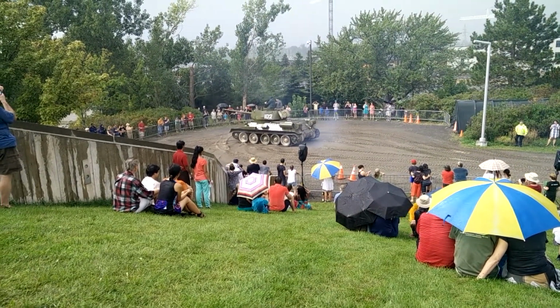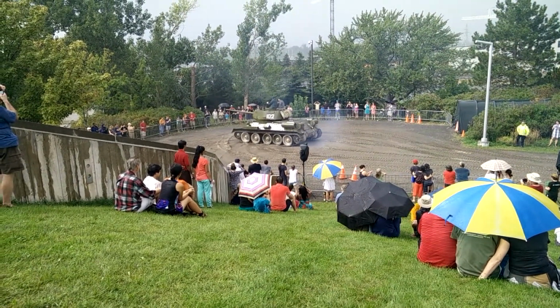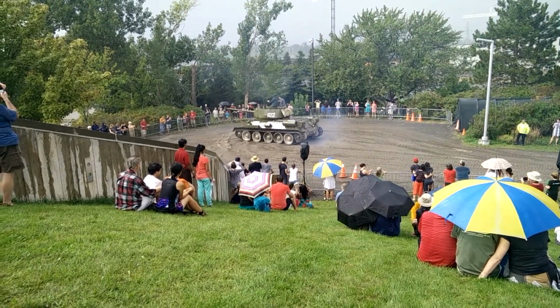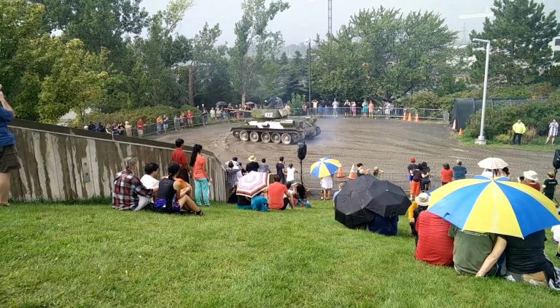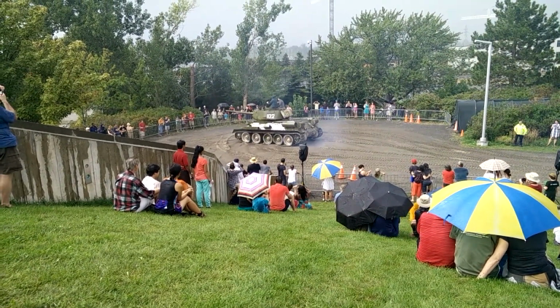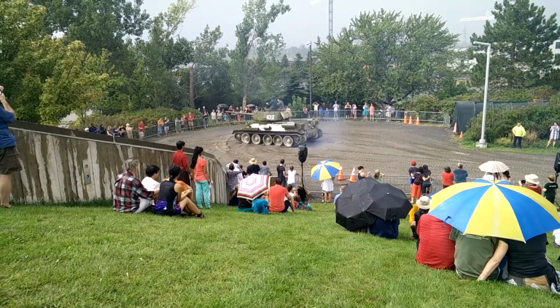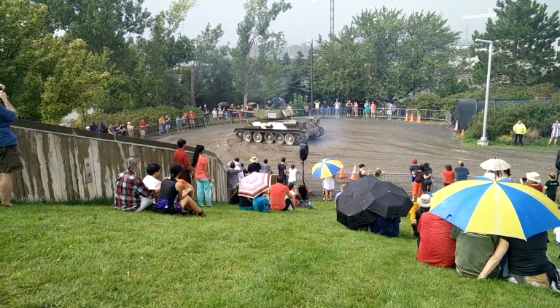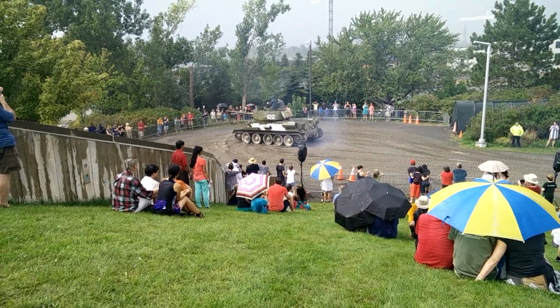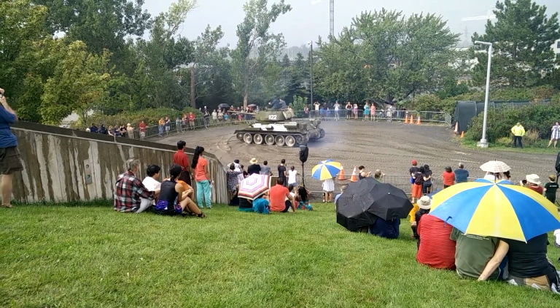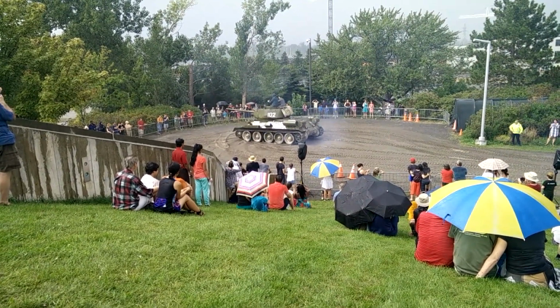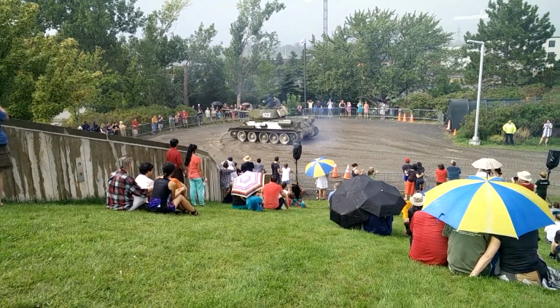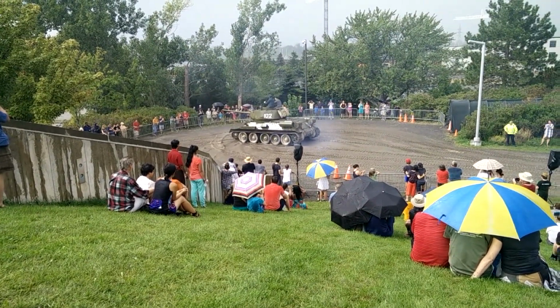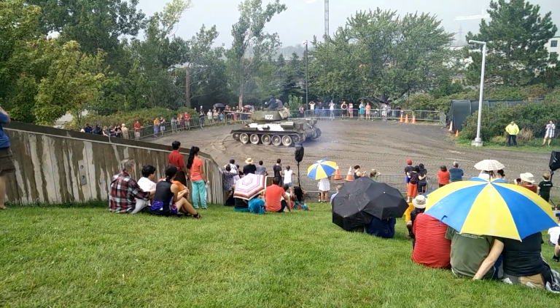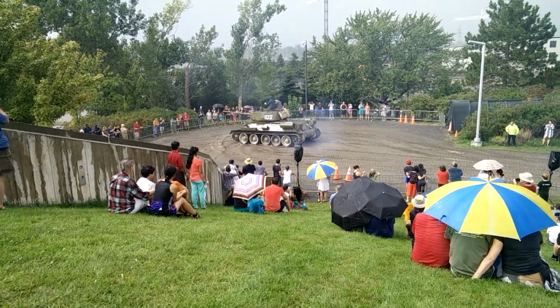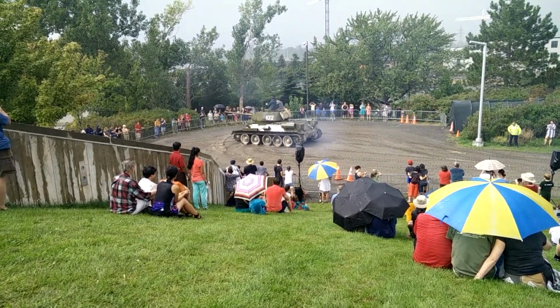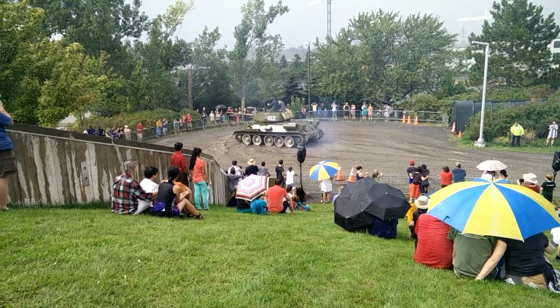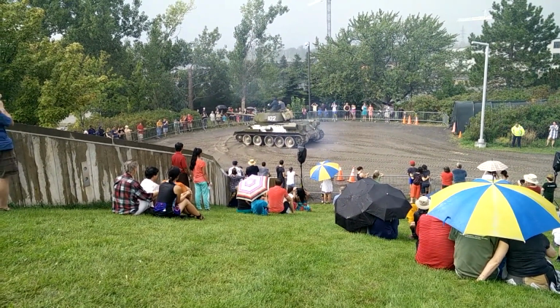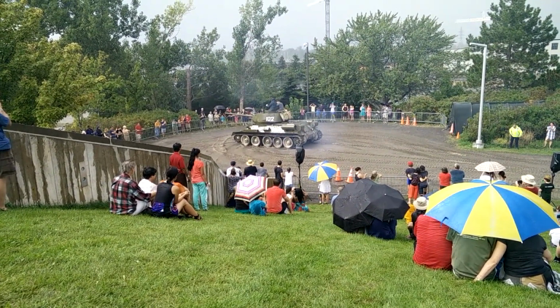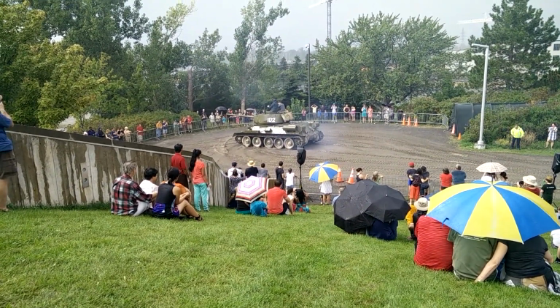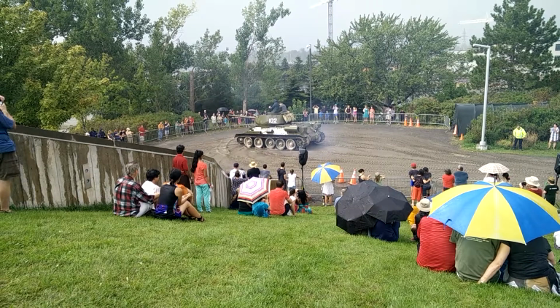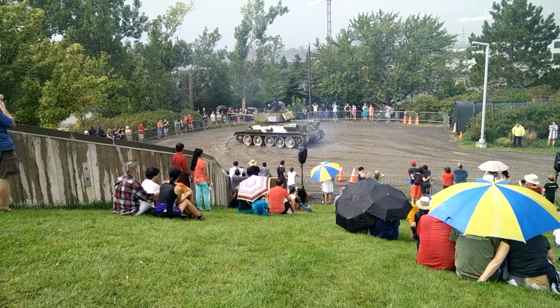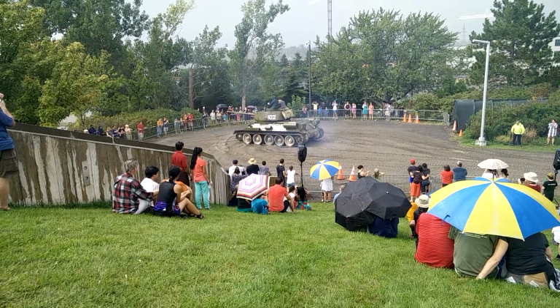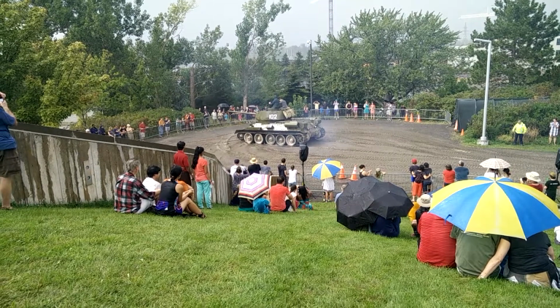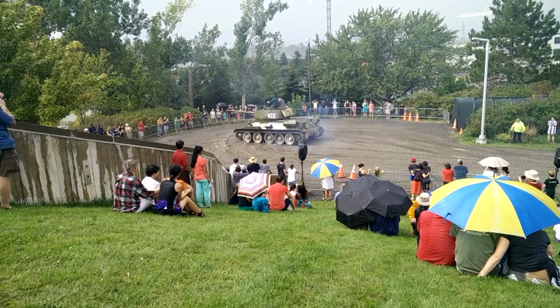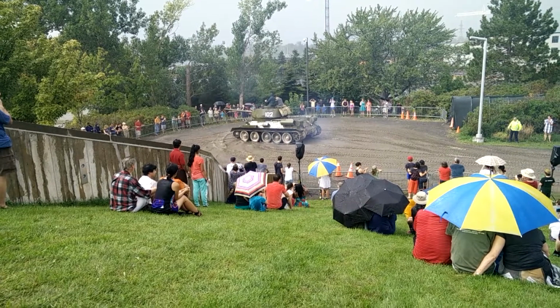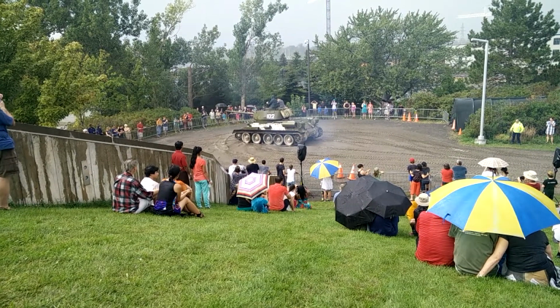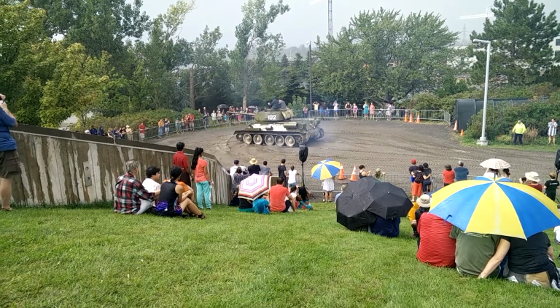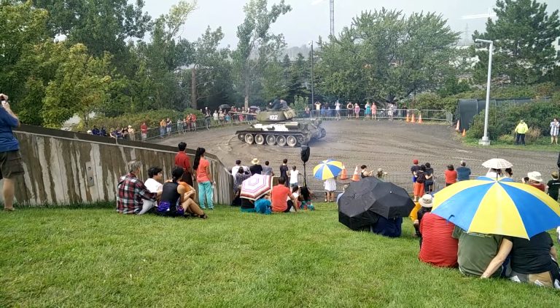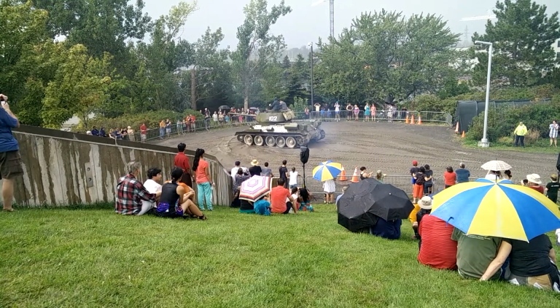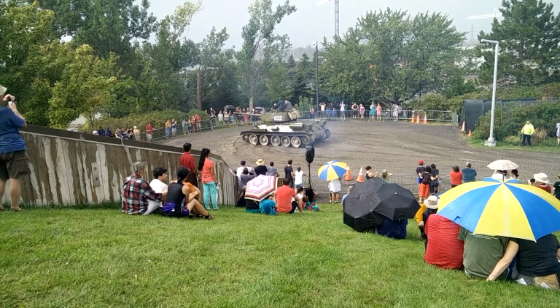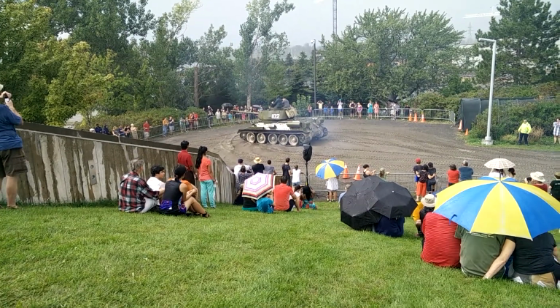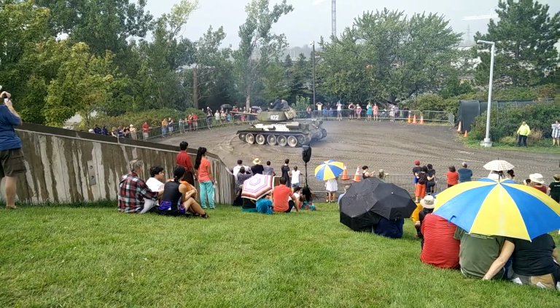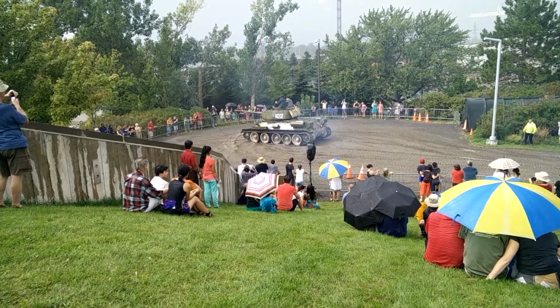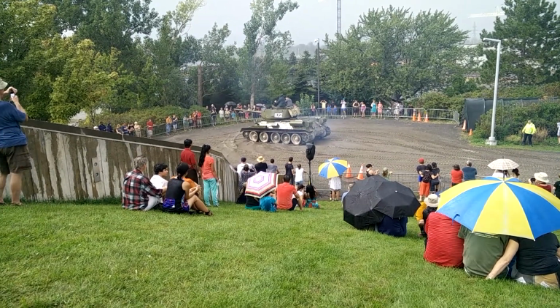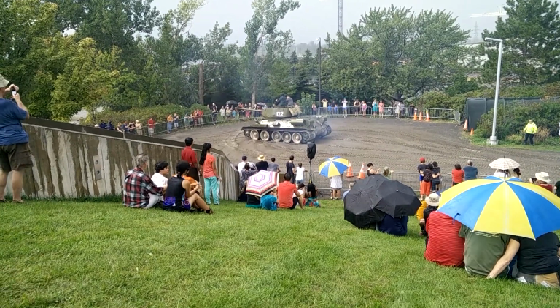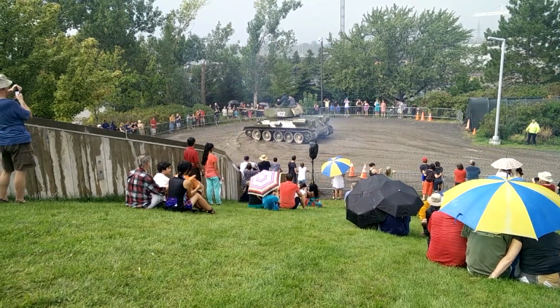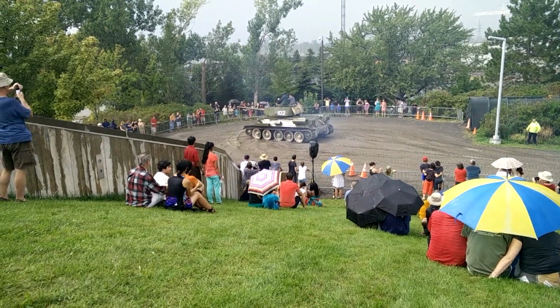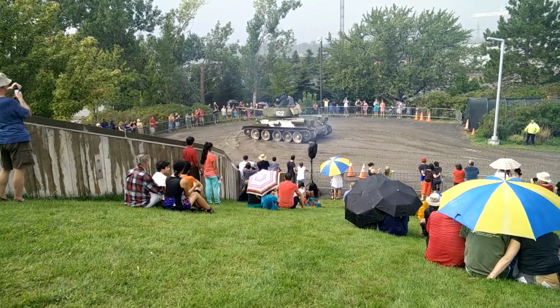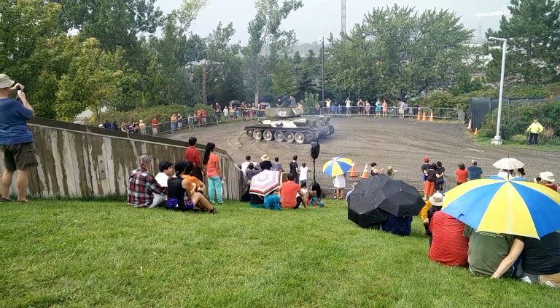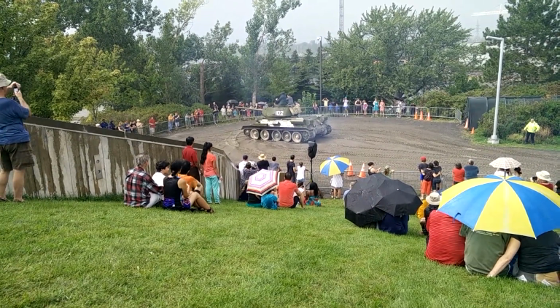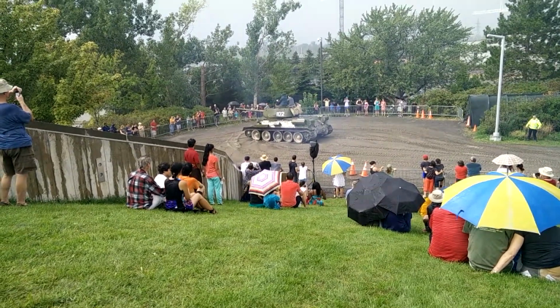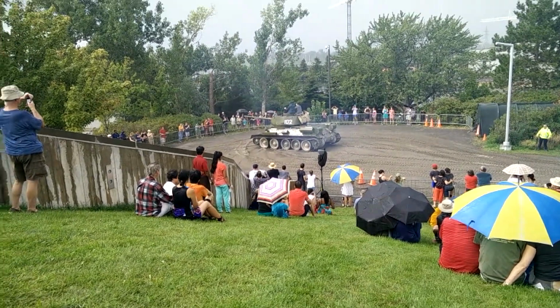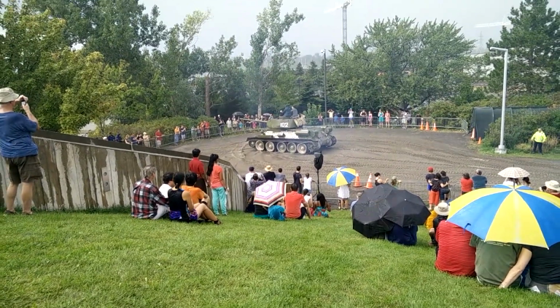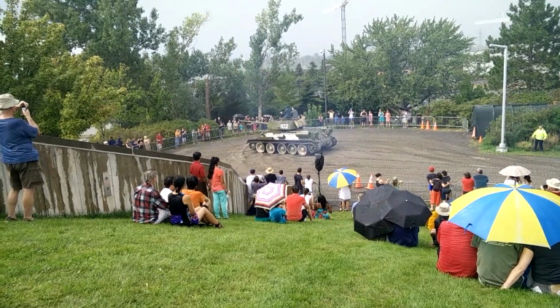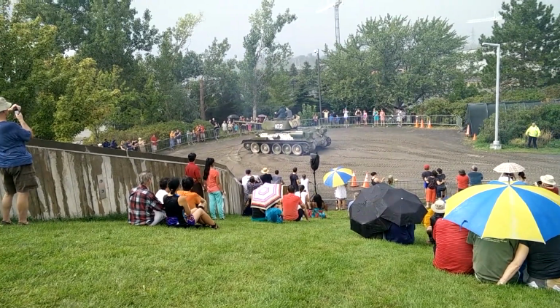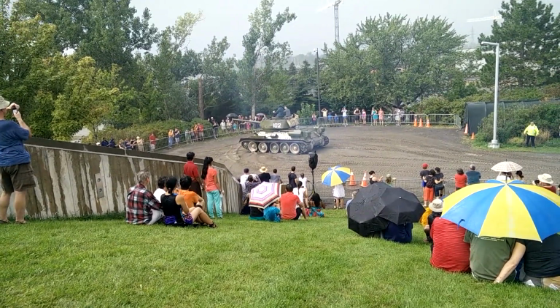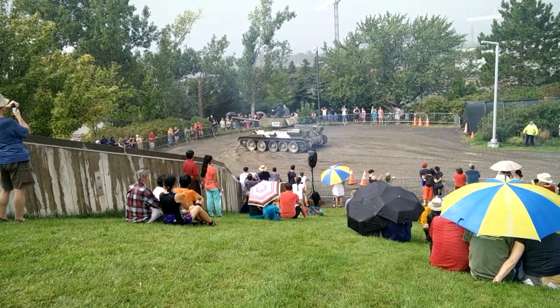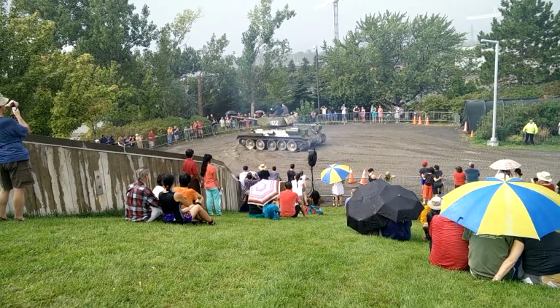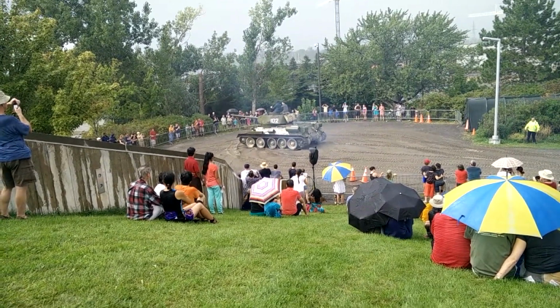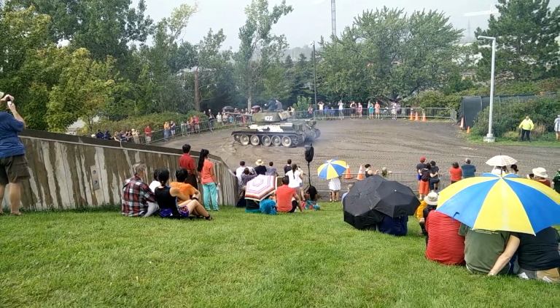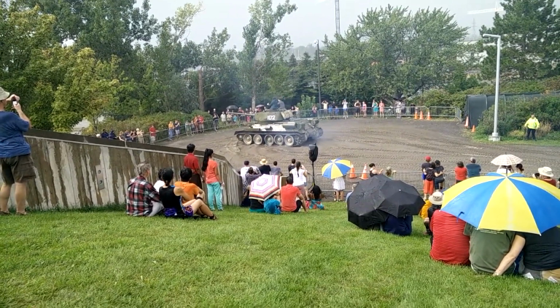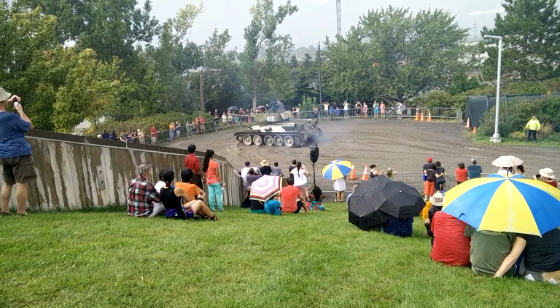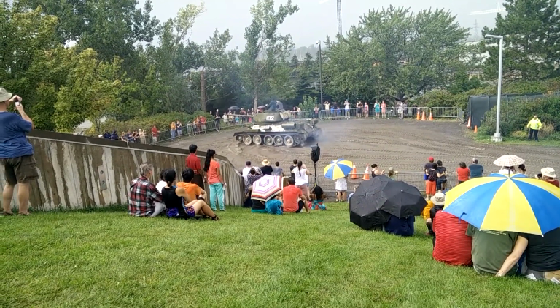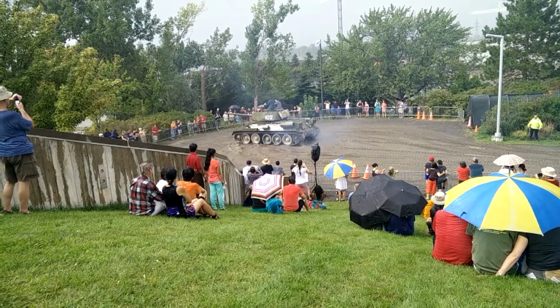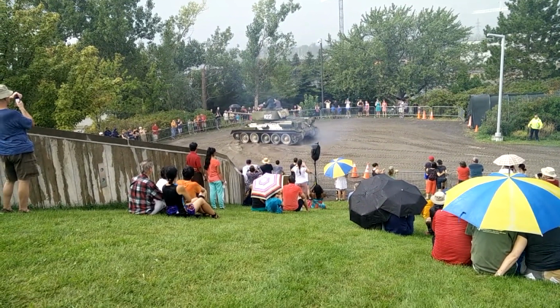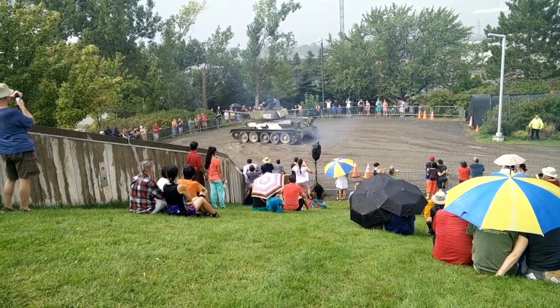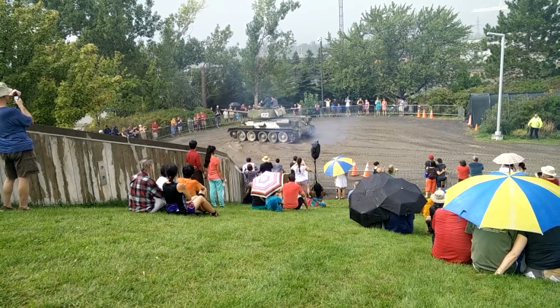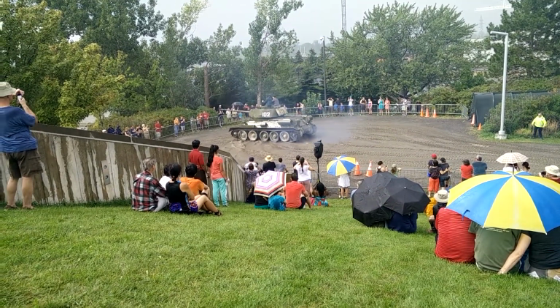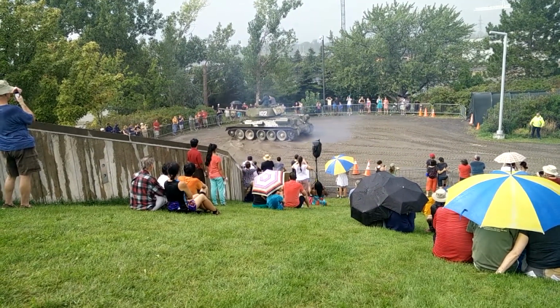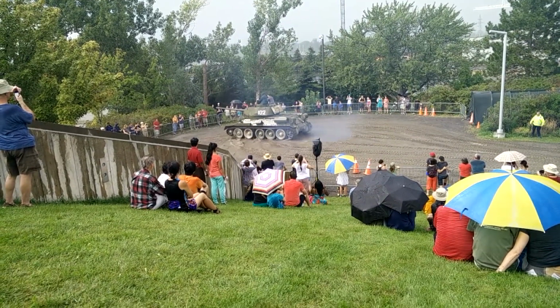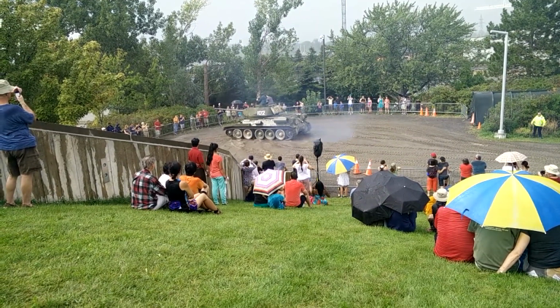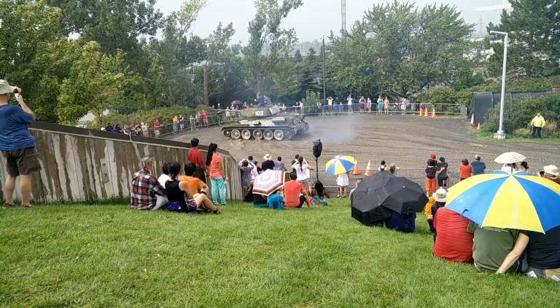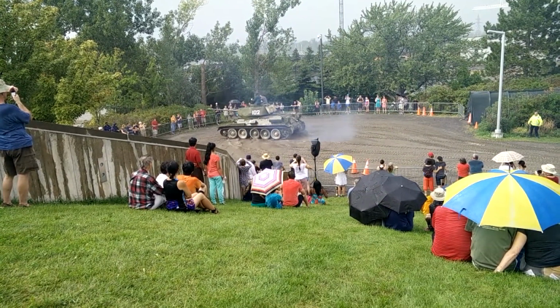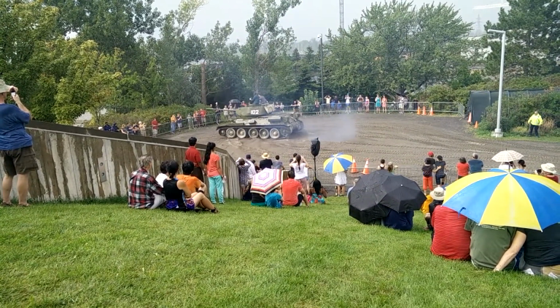The Soviet Union and other countries produced tens of thousands of this model, seeing it through to the end of the Second World War.